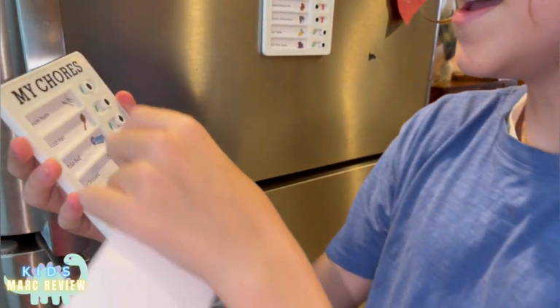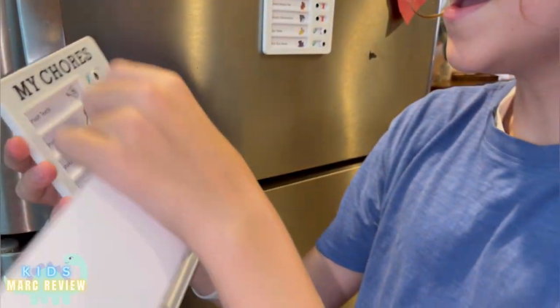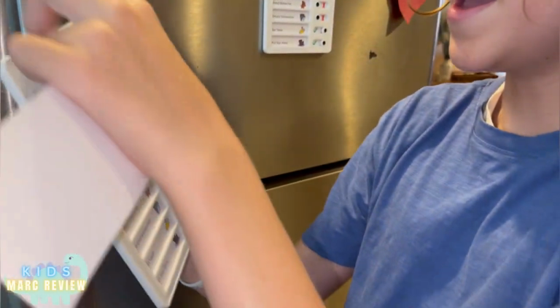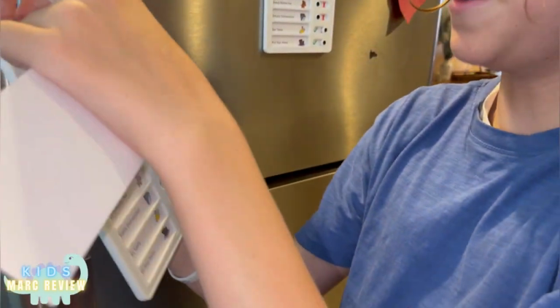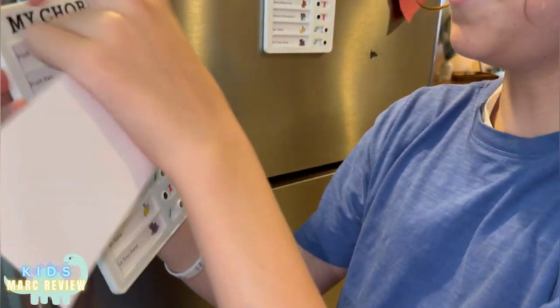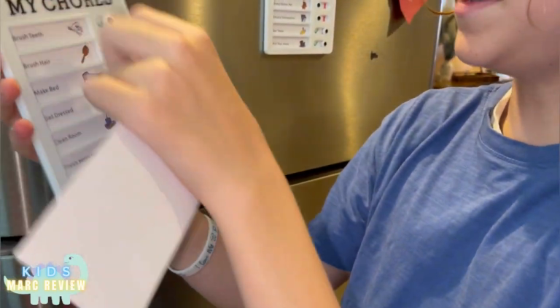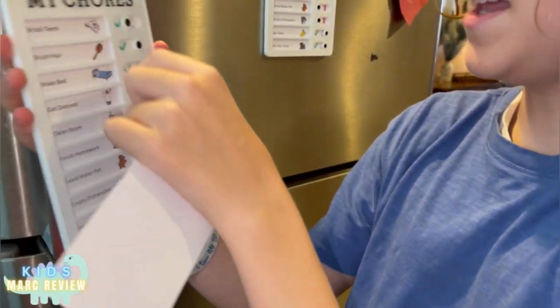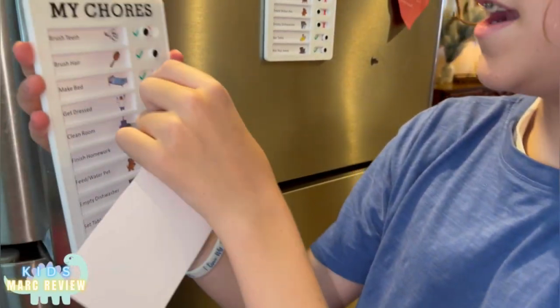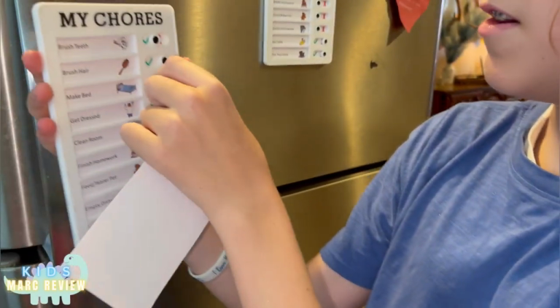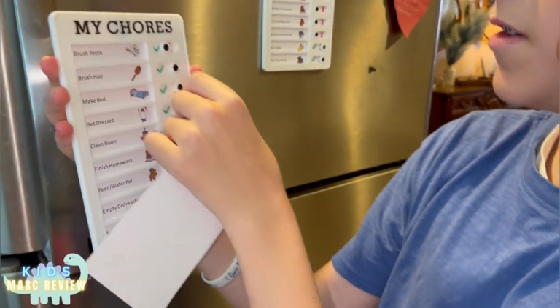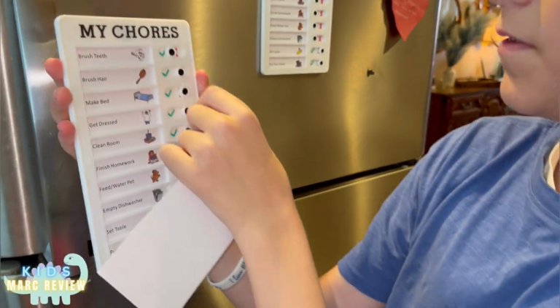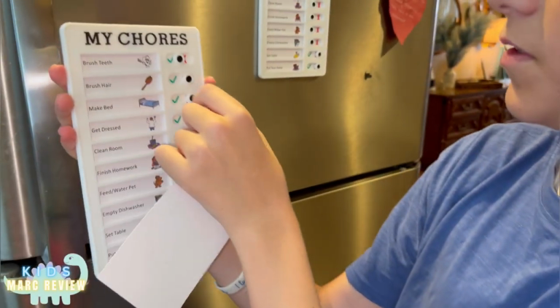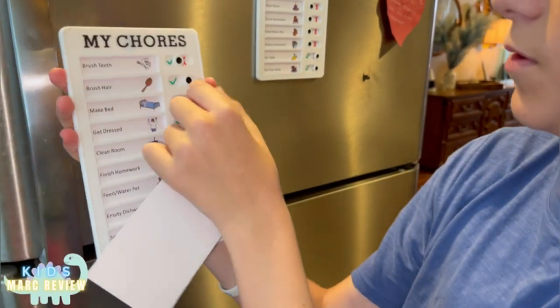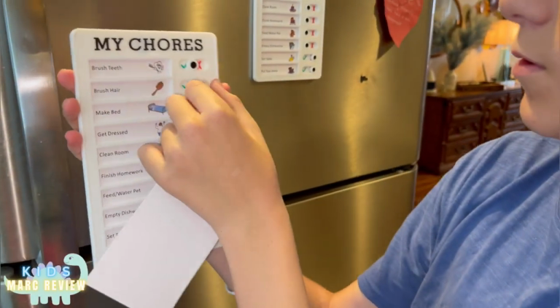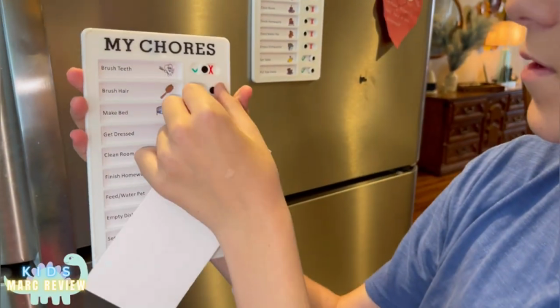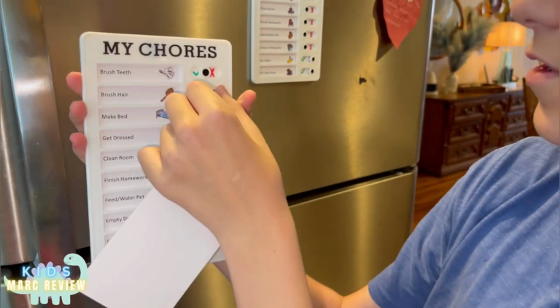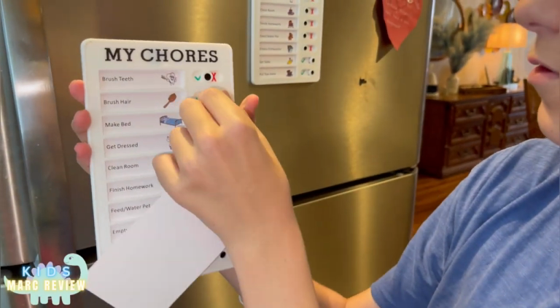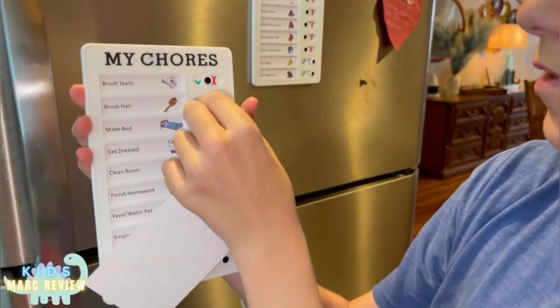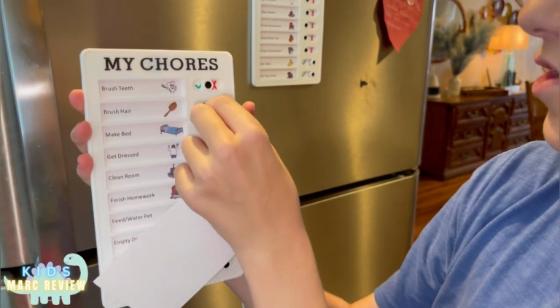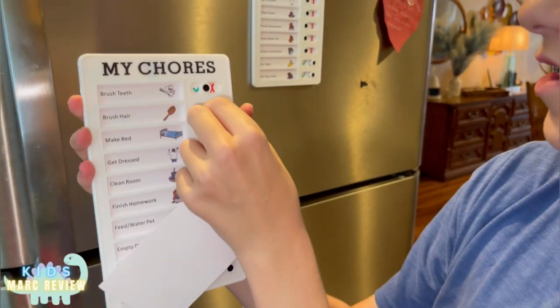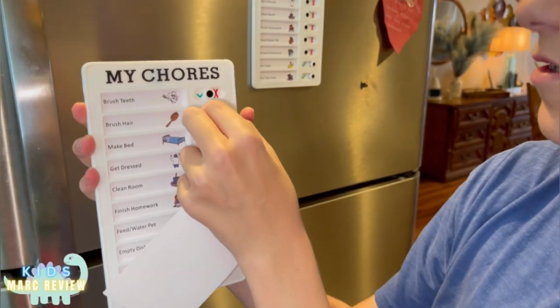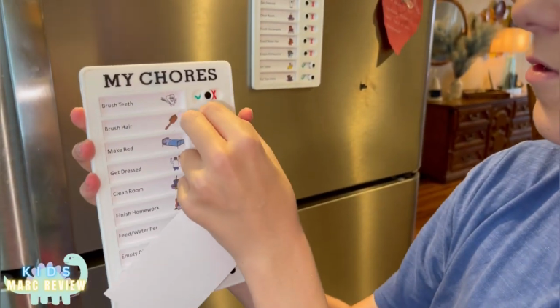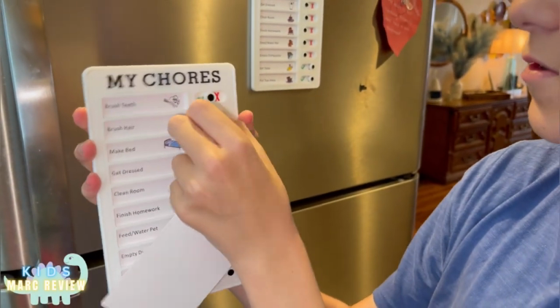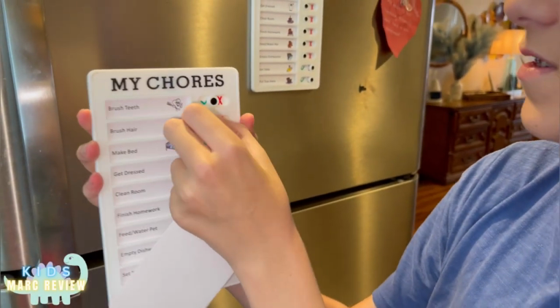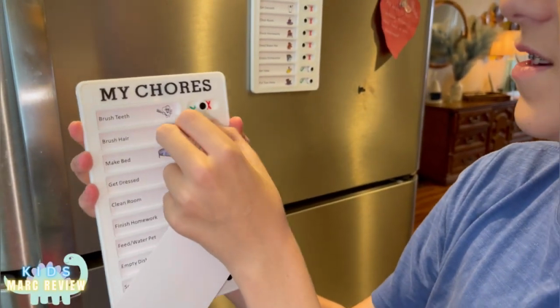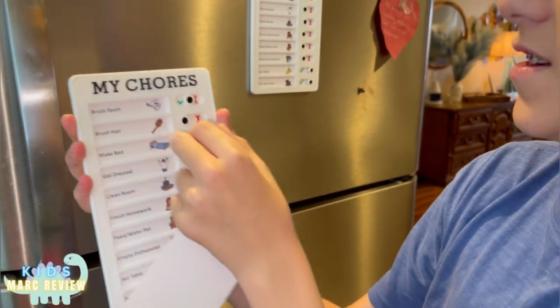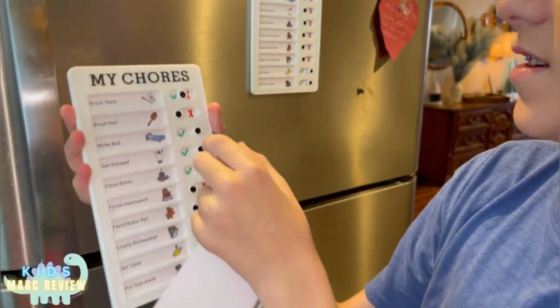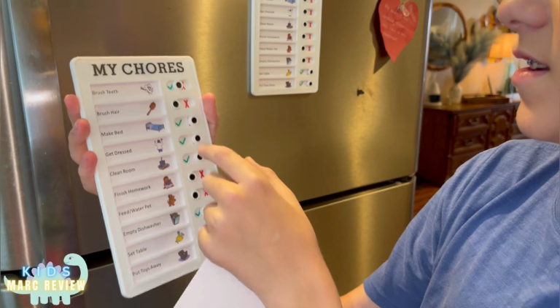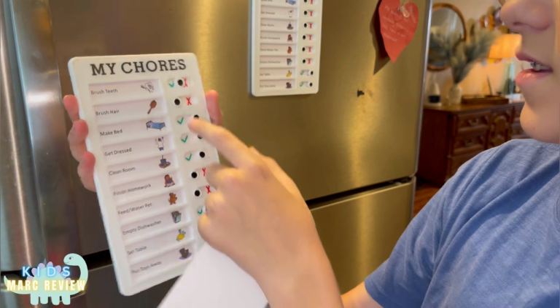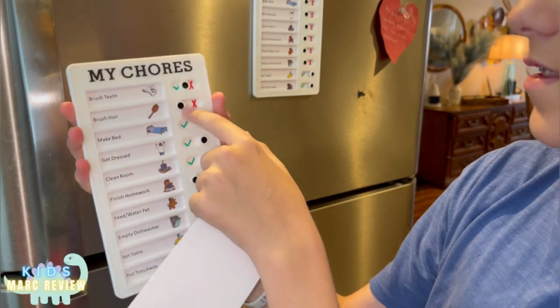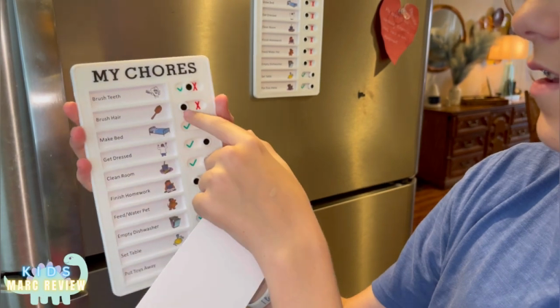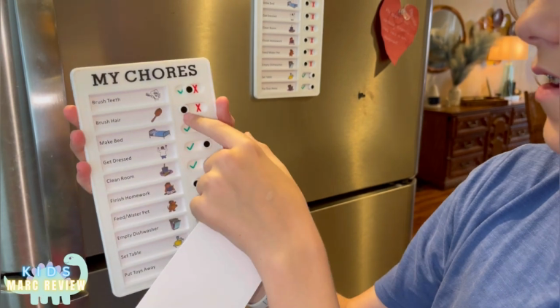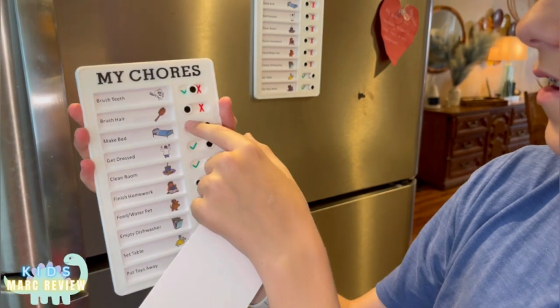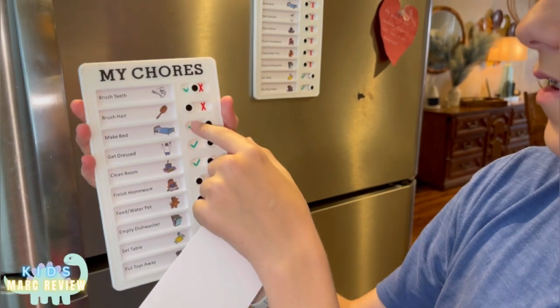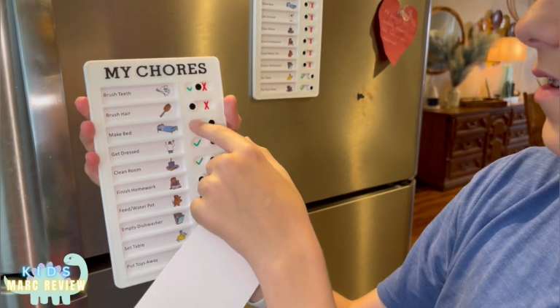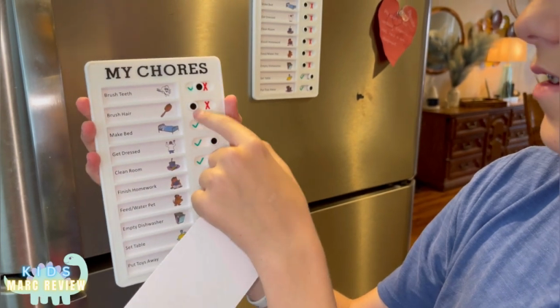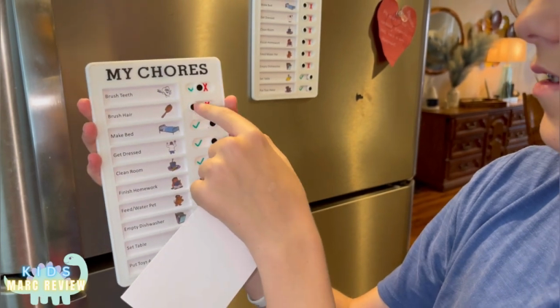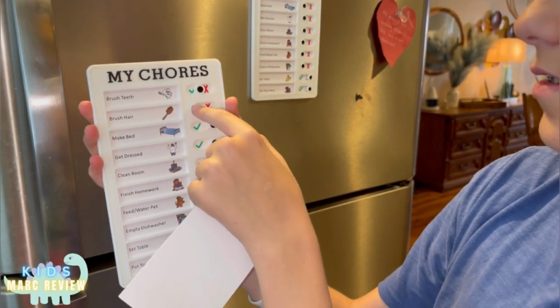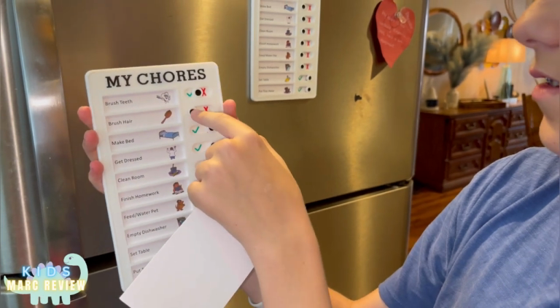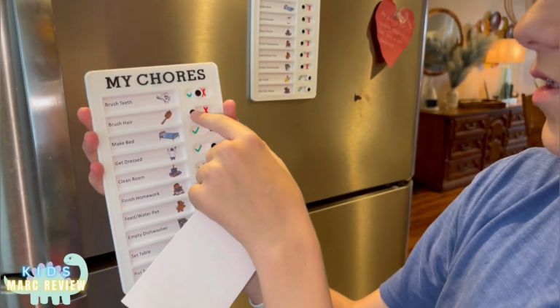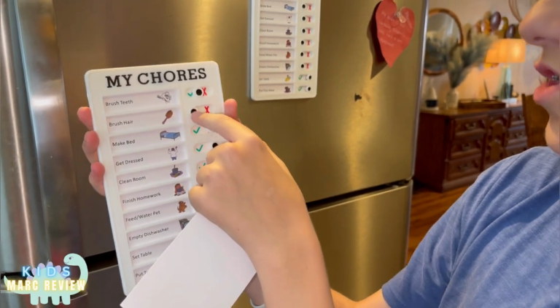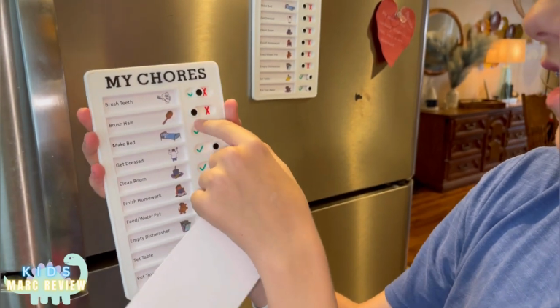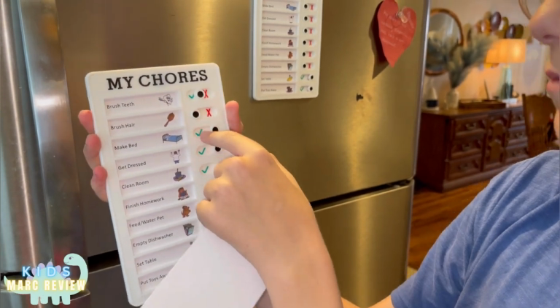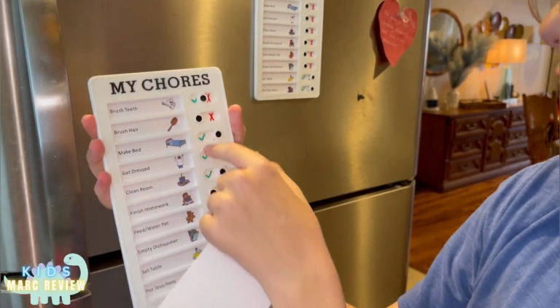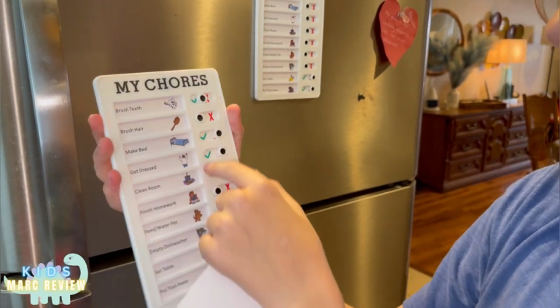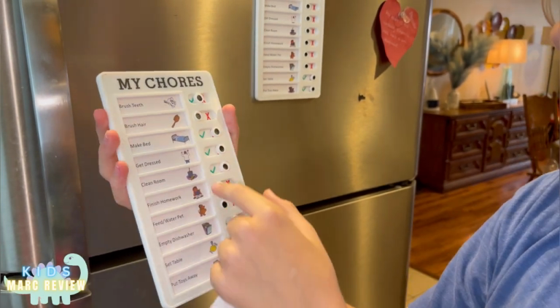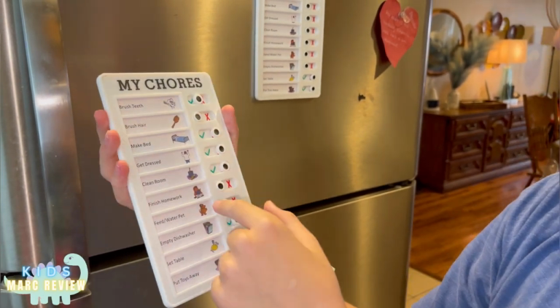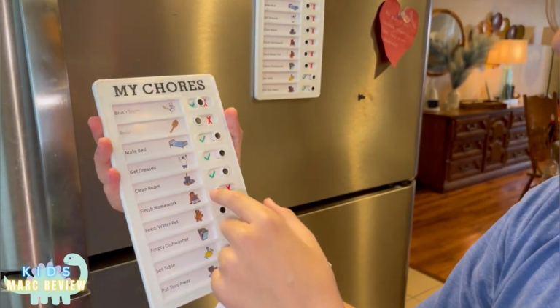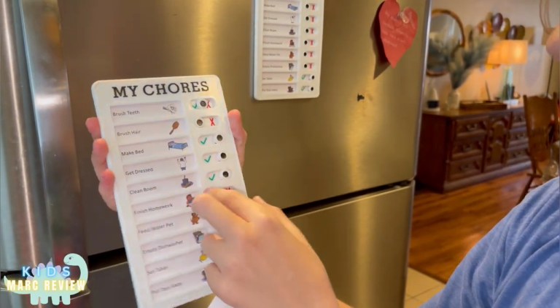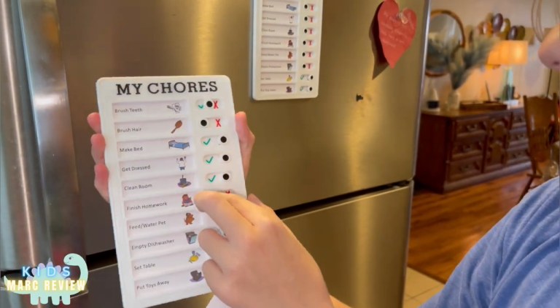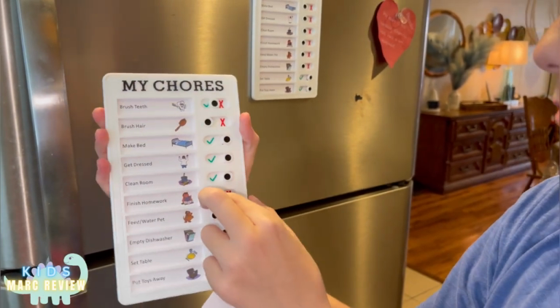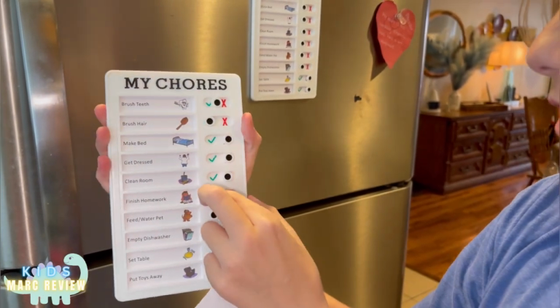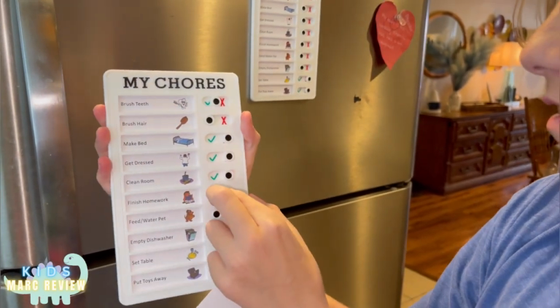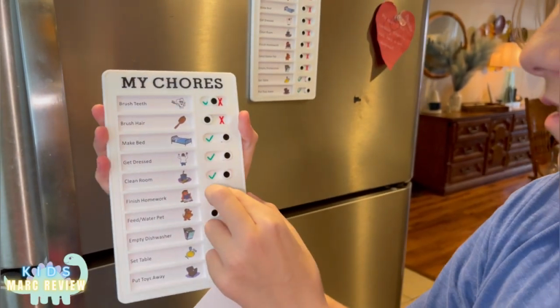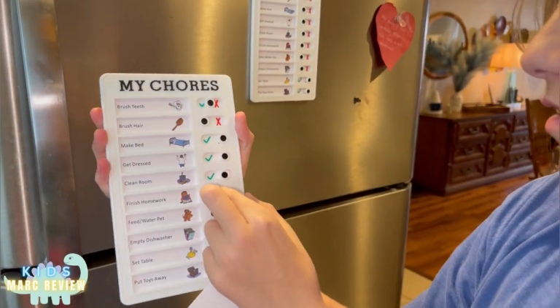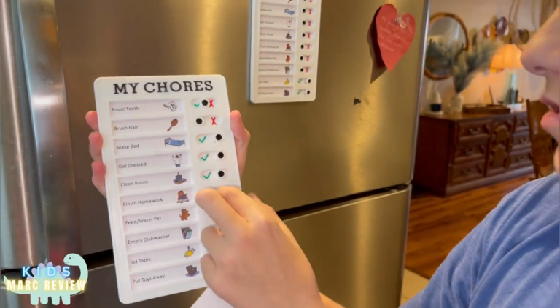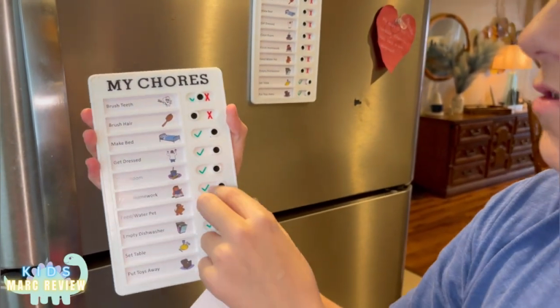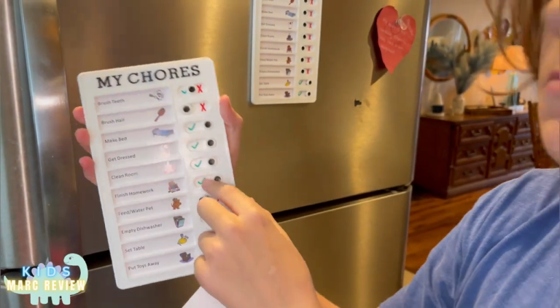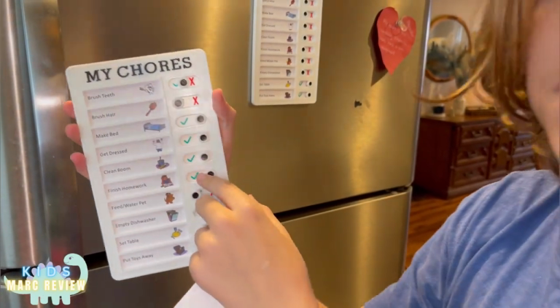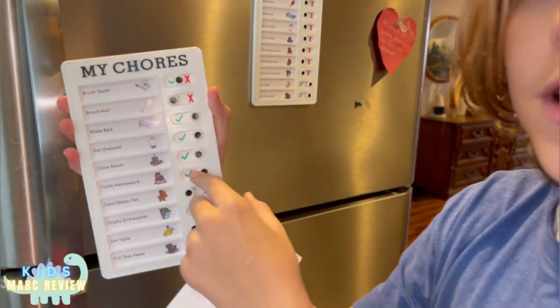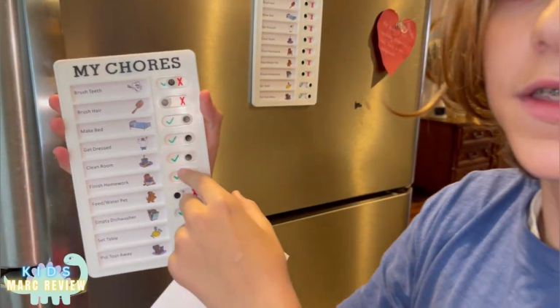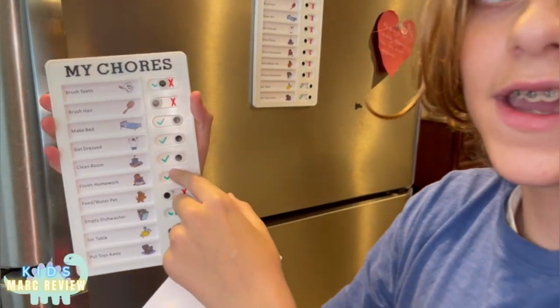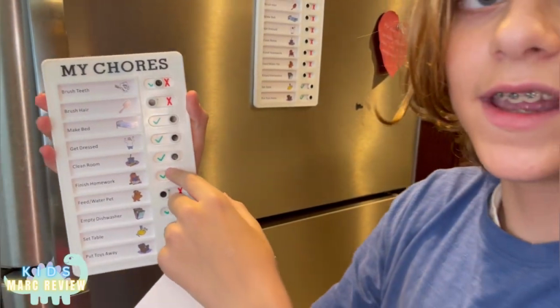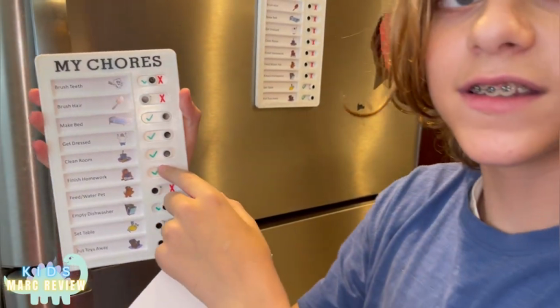And if you did it, all you have to do is switch it to the checkmark. And if you didn't do it, you can just put it on the X.